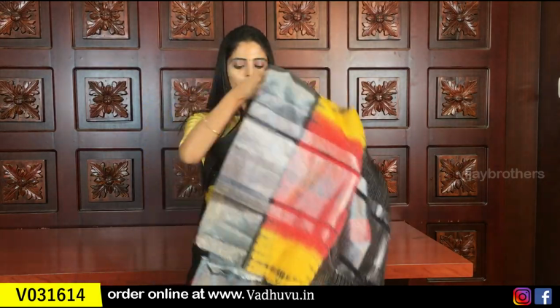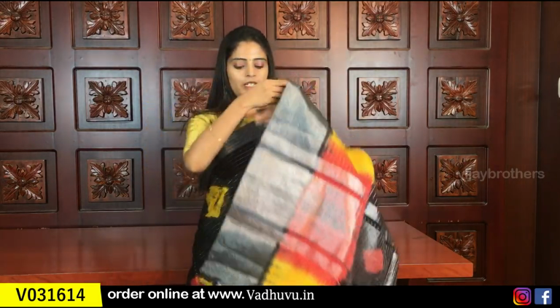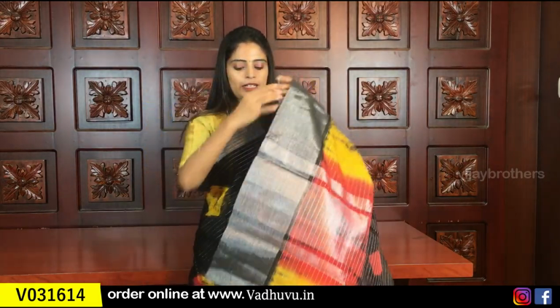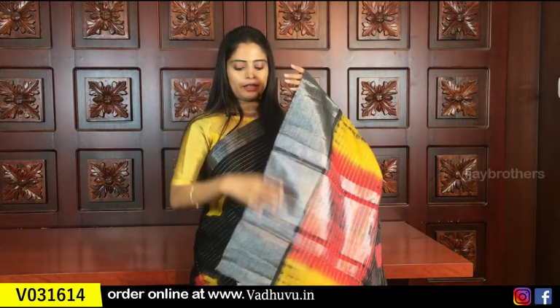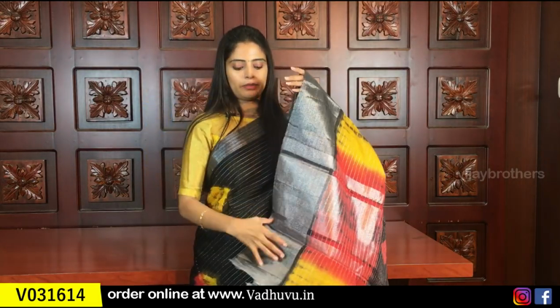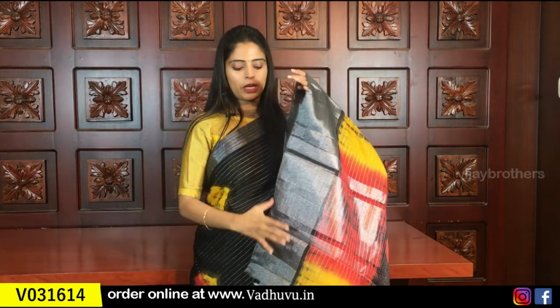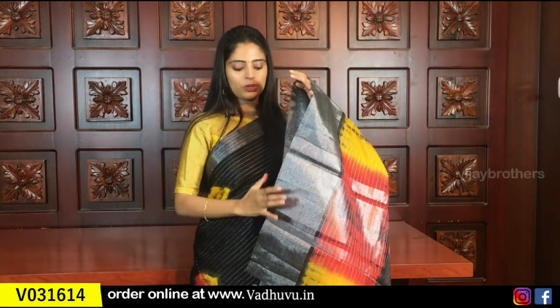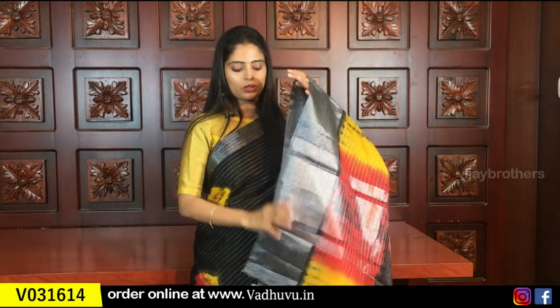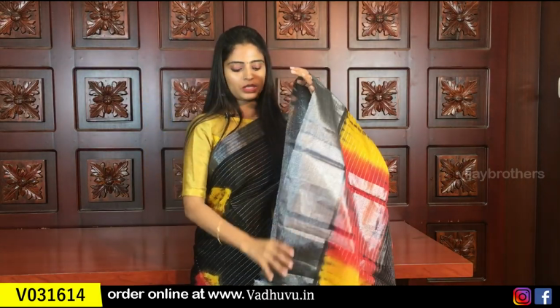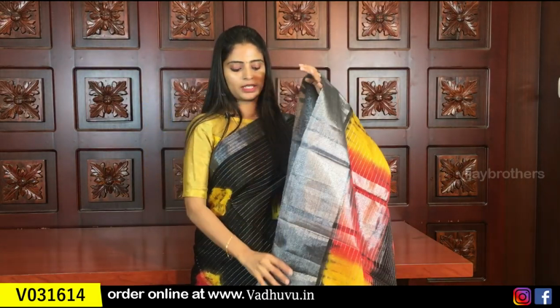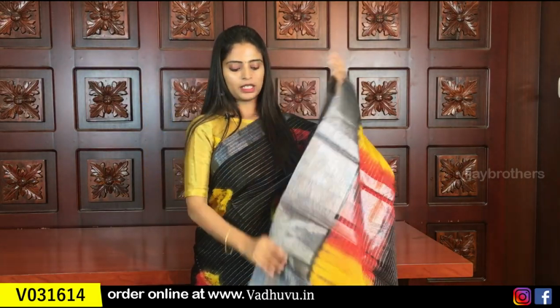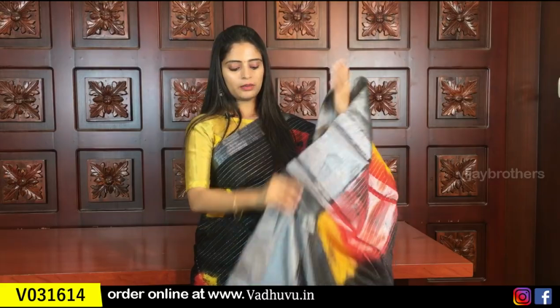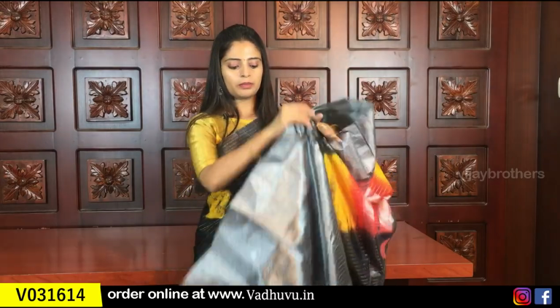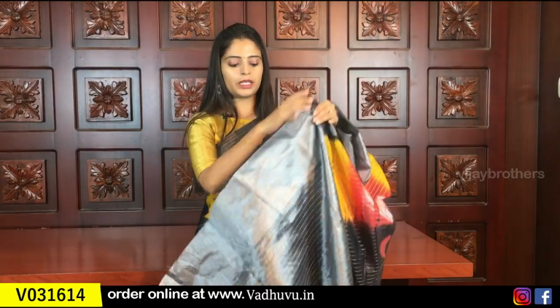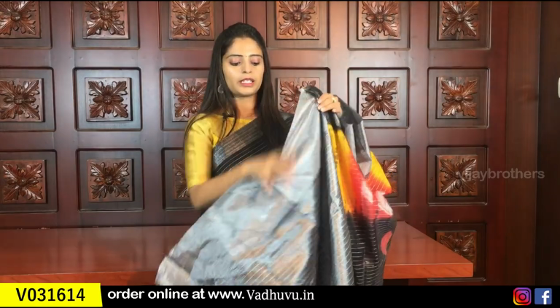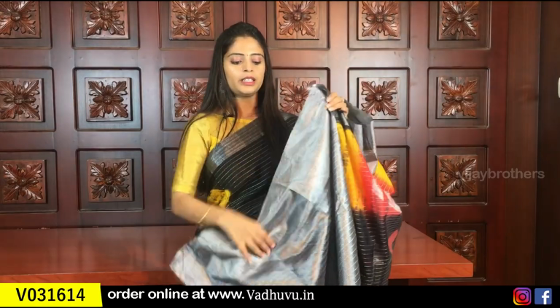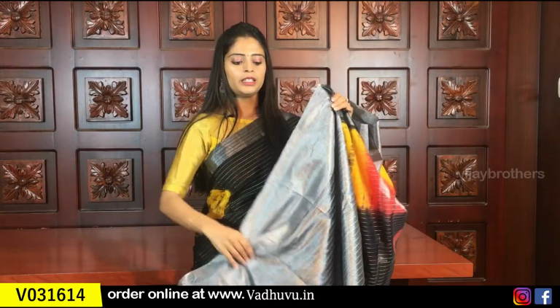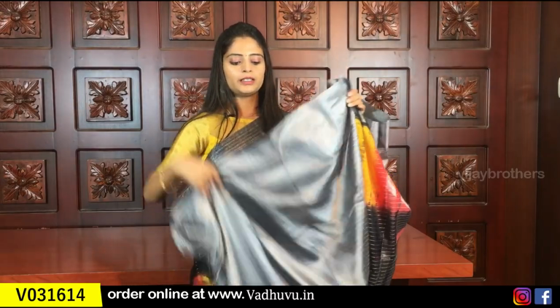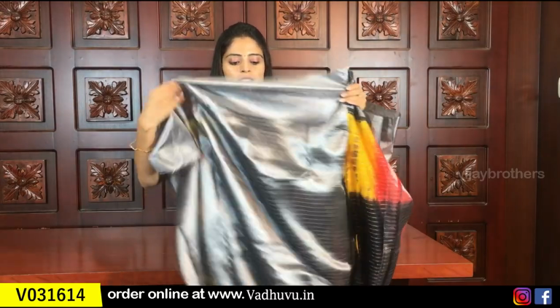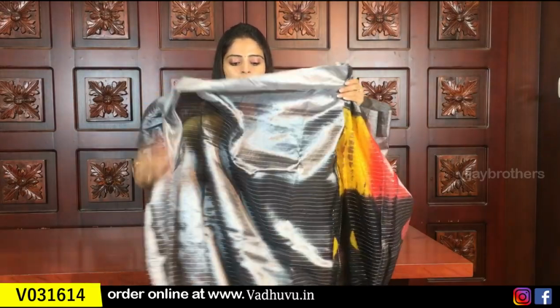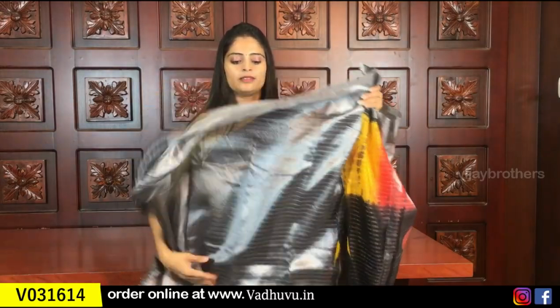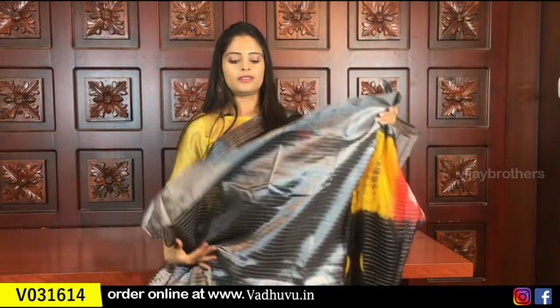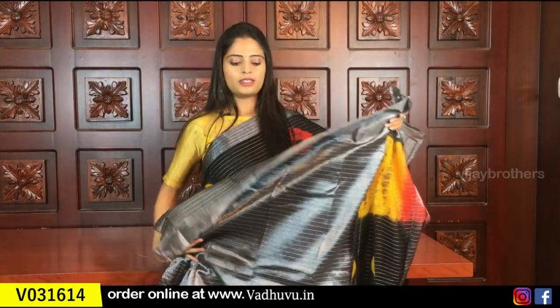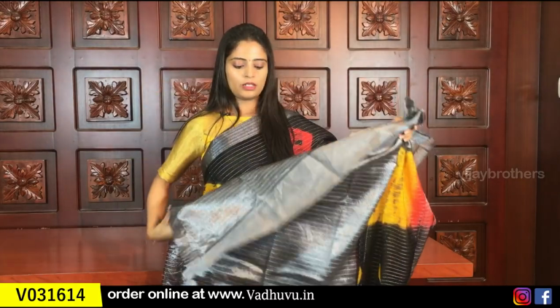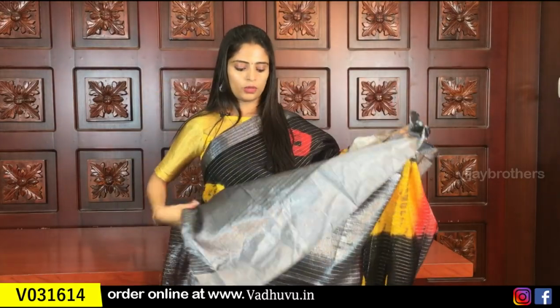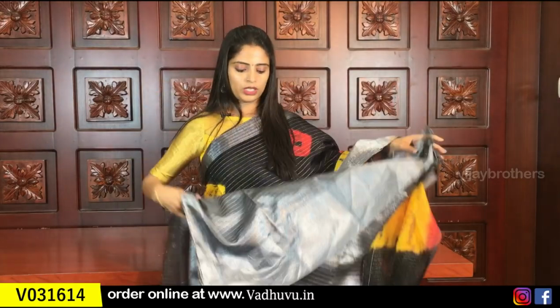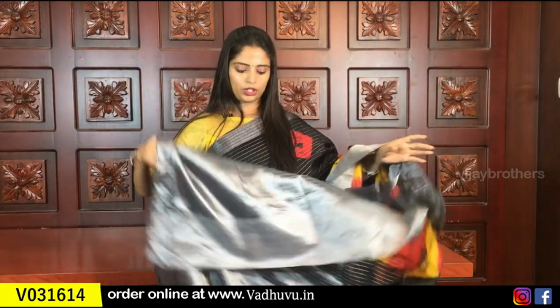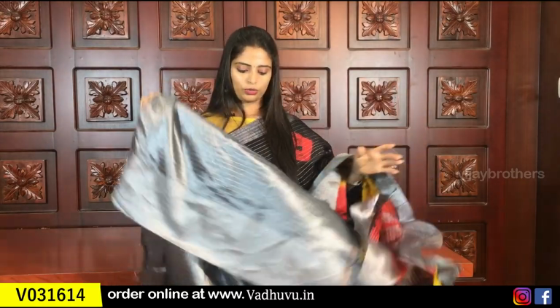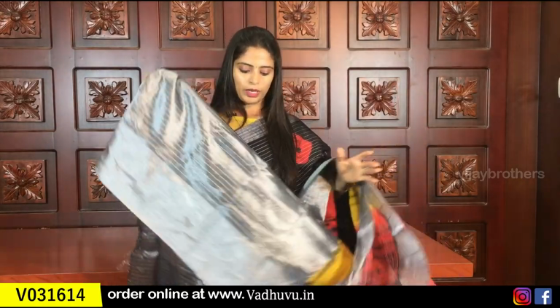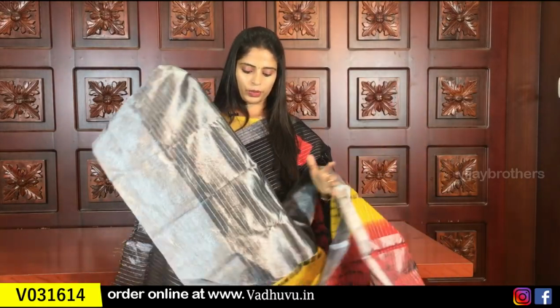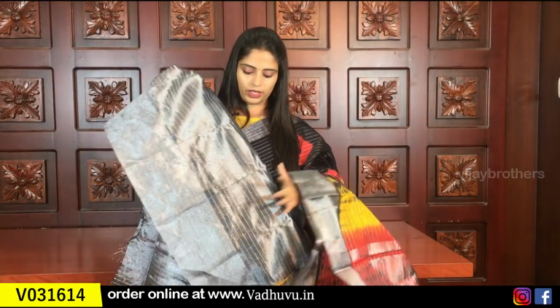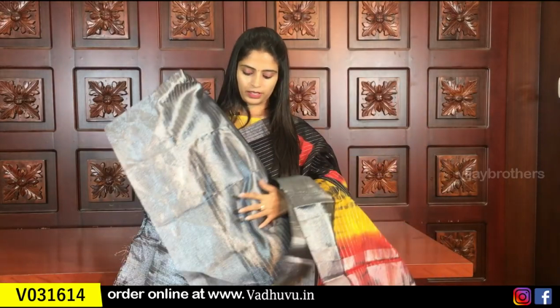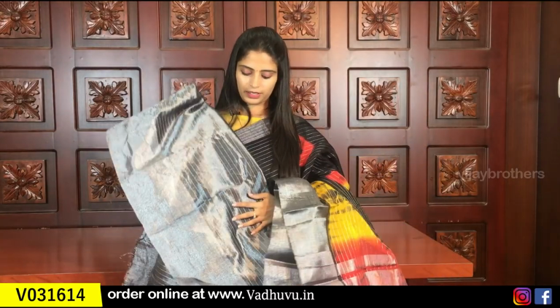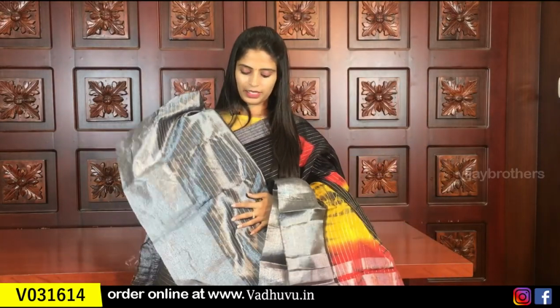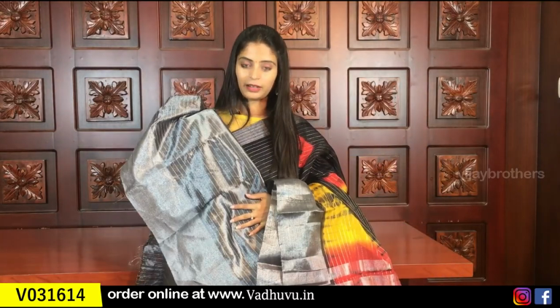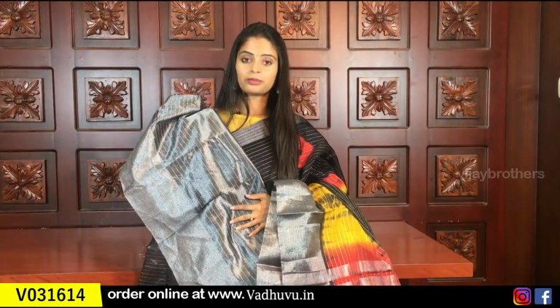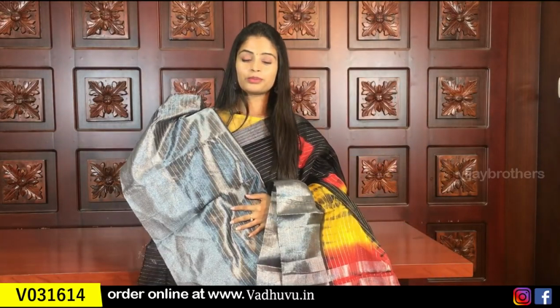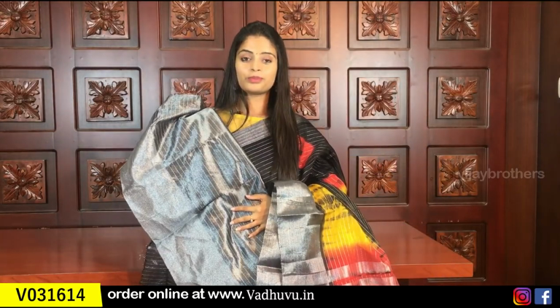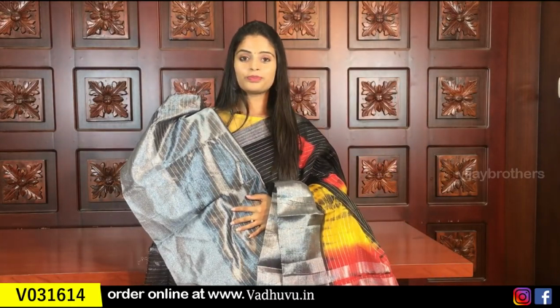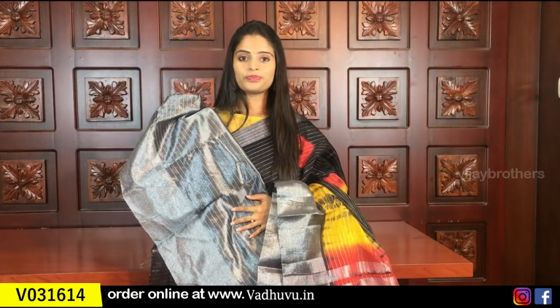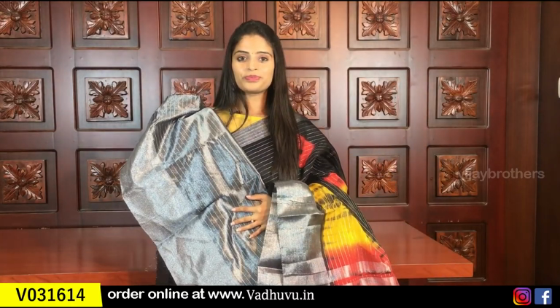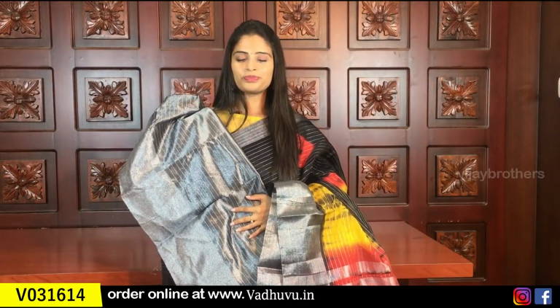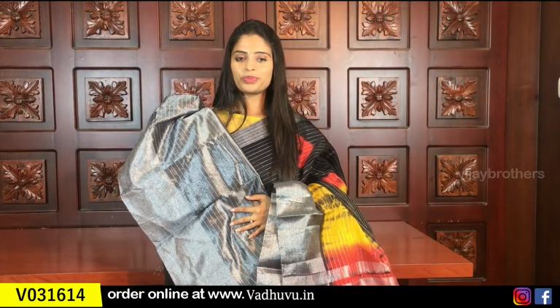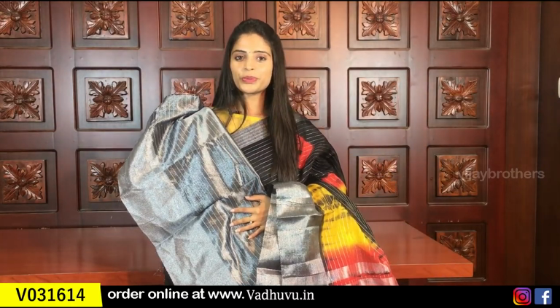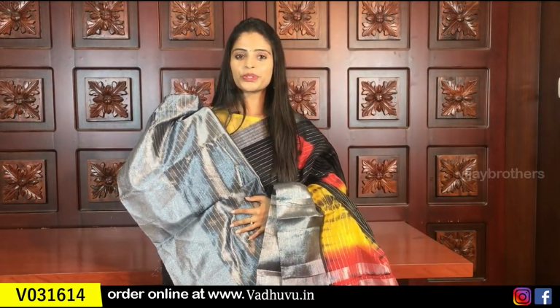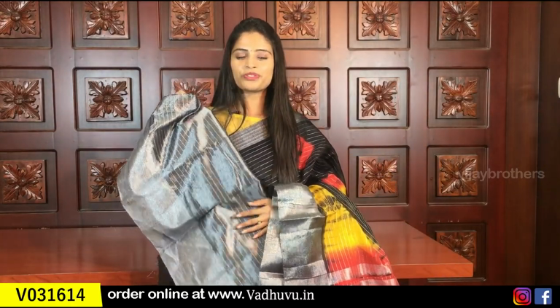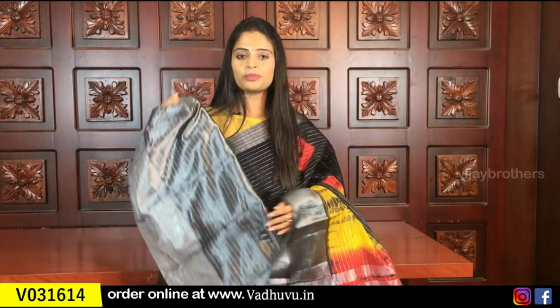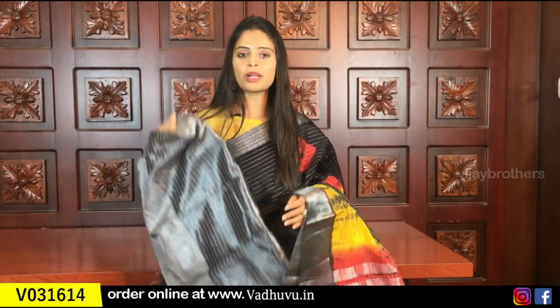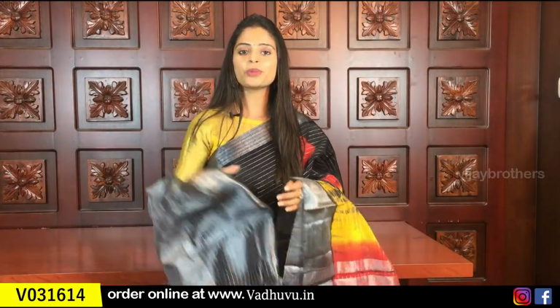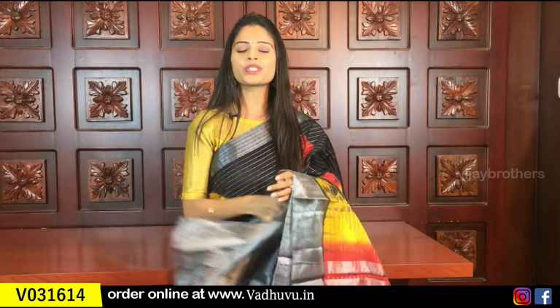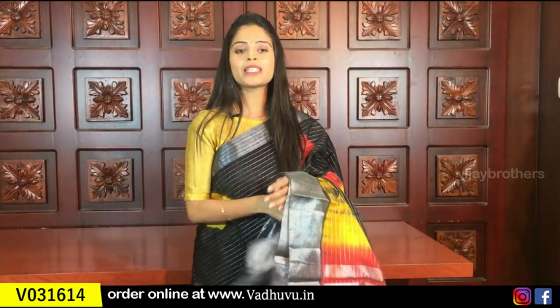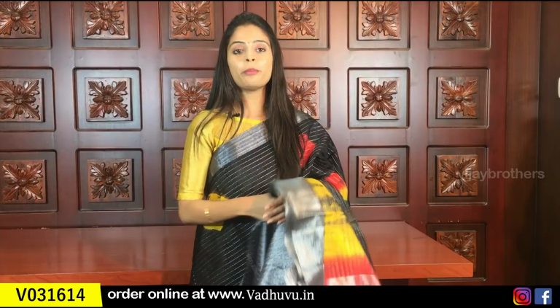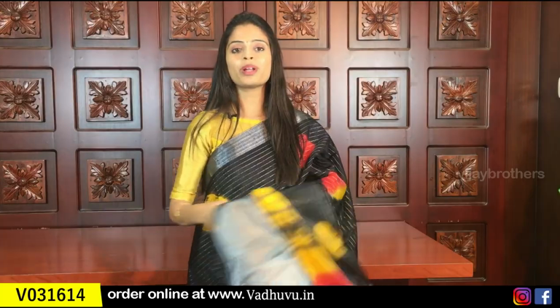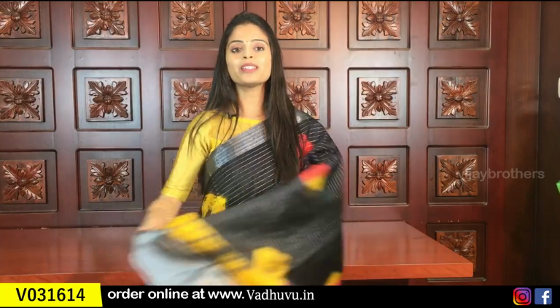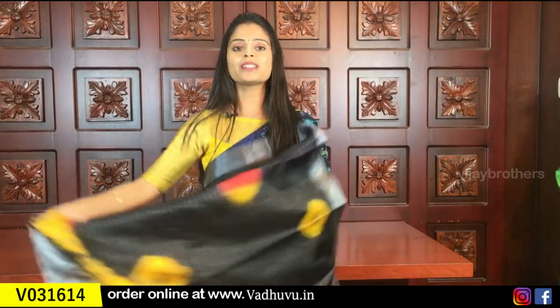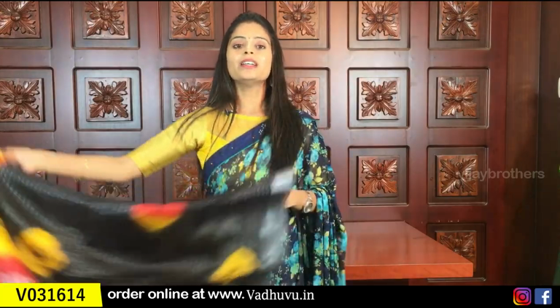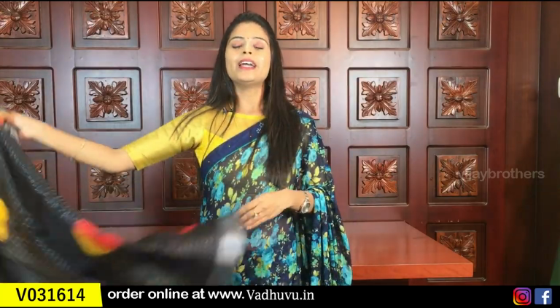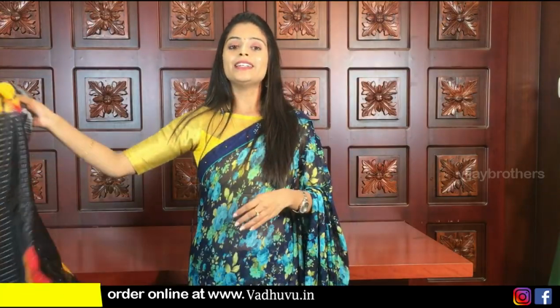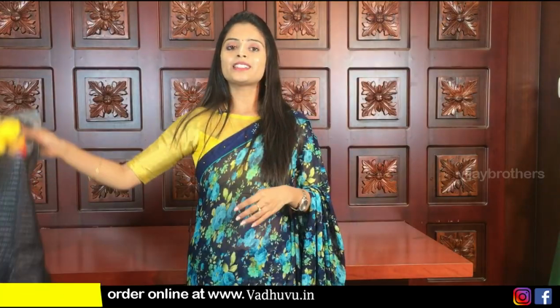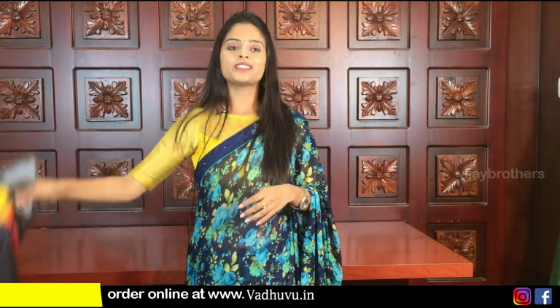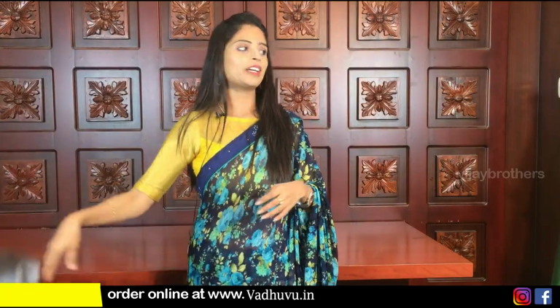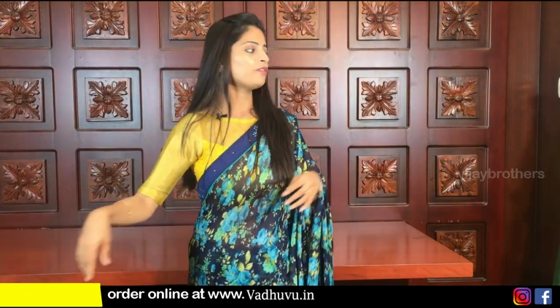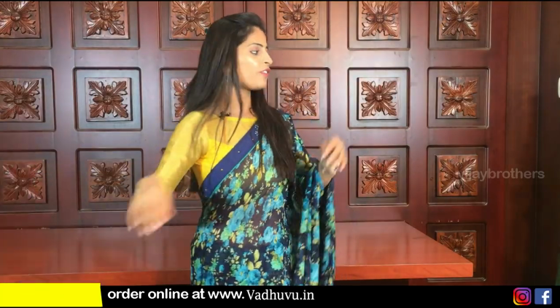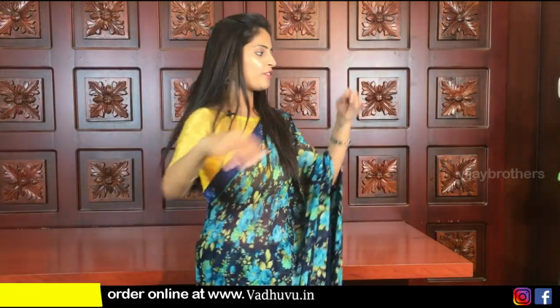The blouse is black and yellow — a beautiful blouse. Same price is 805 rupees.